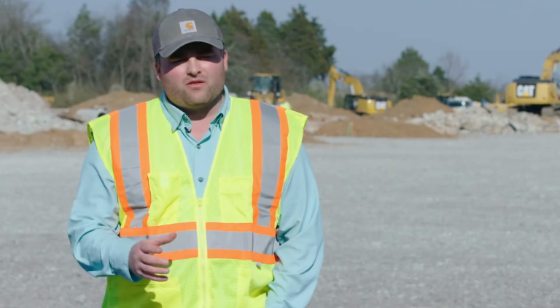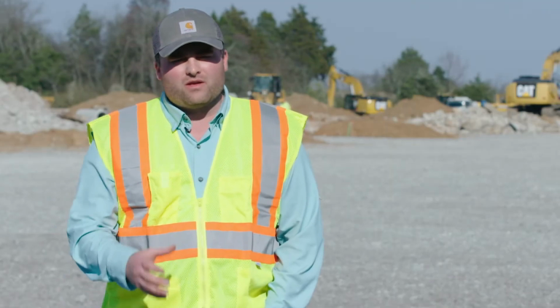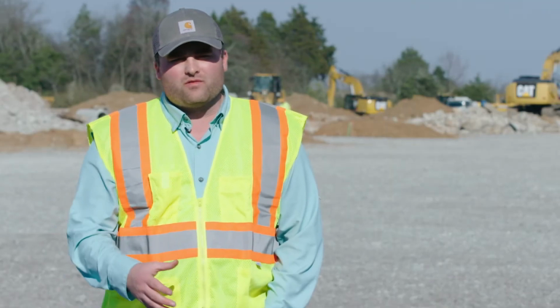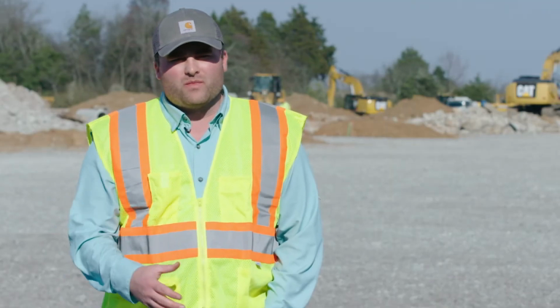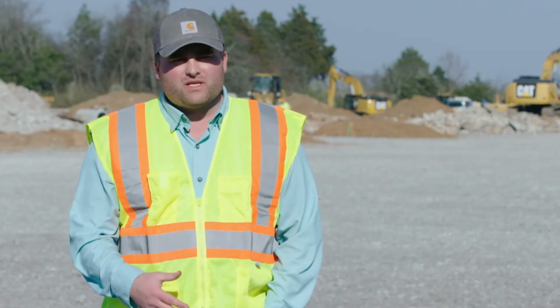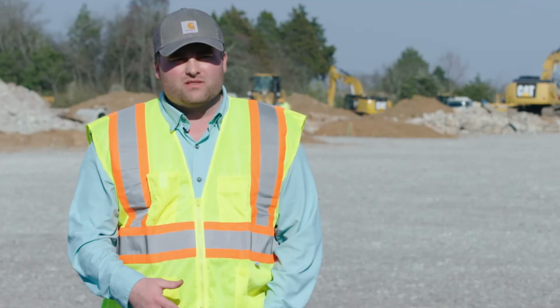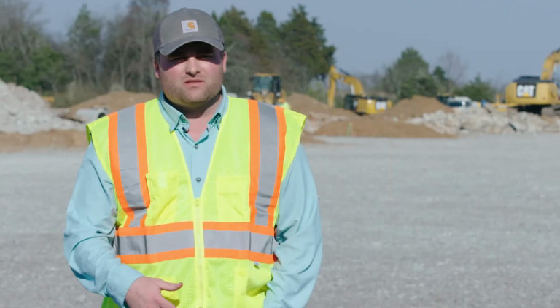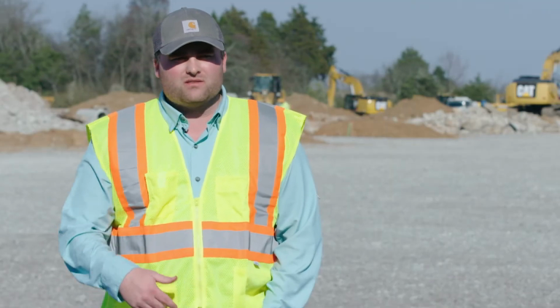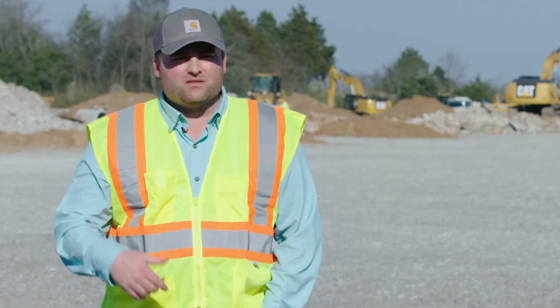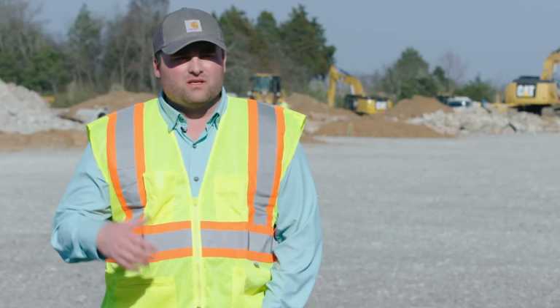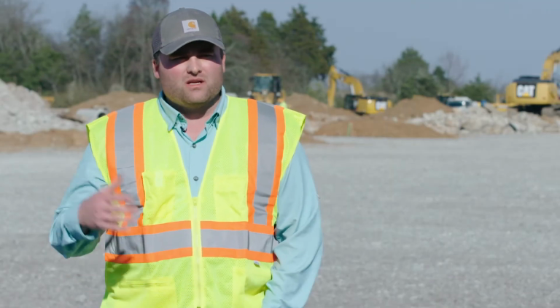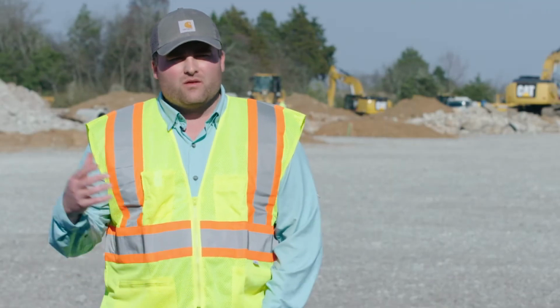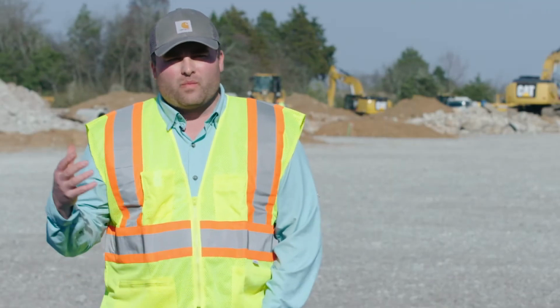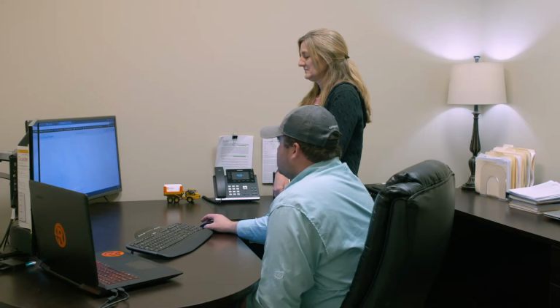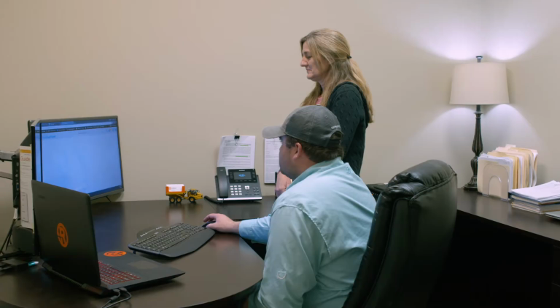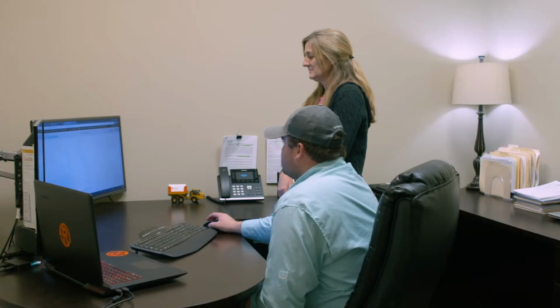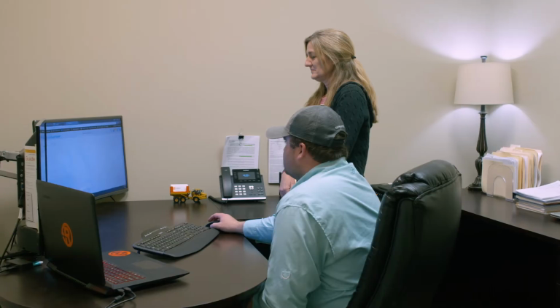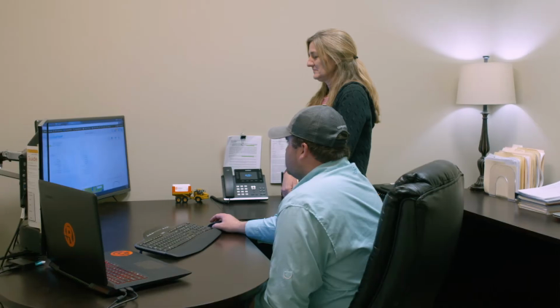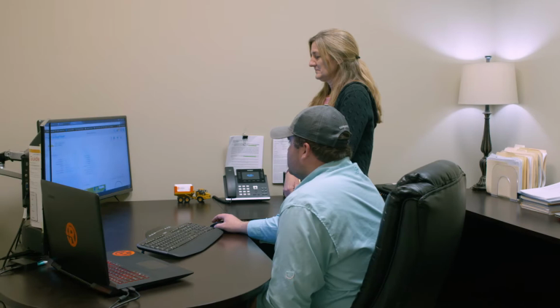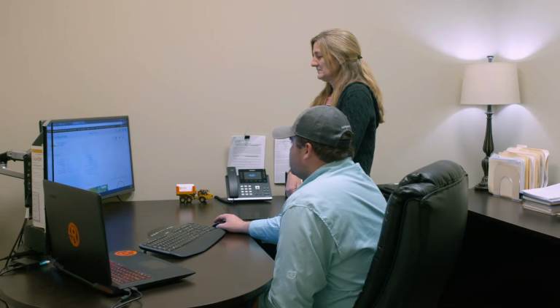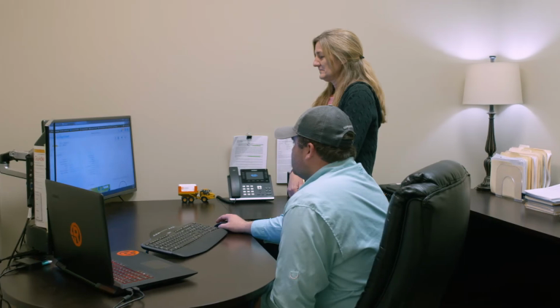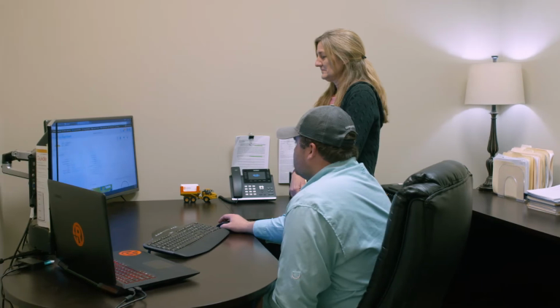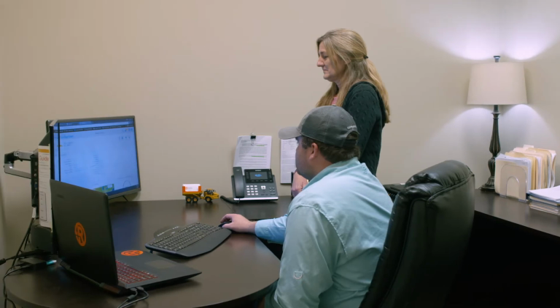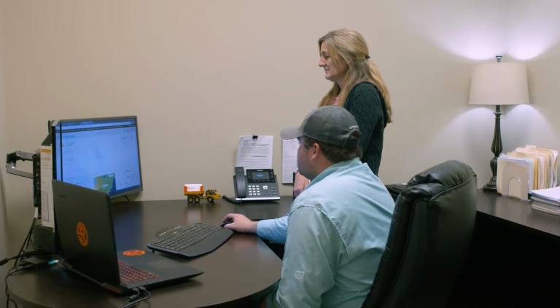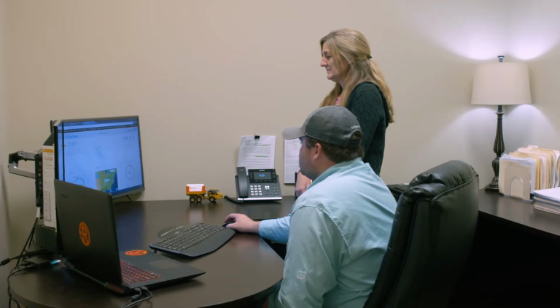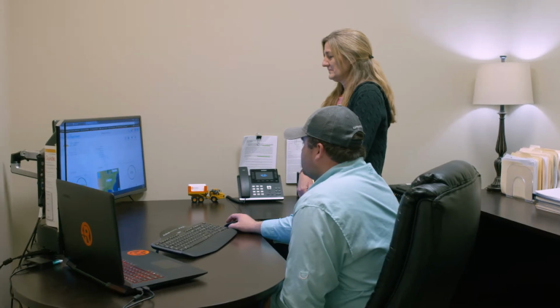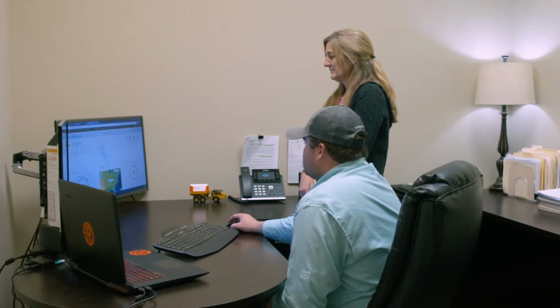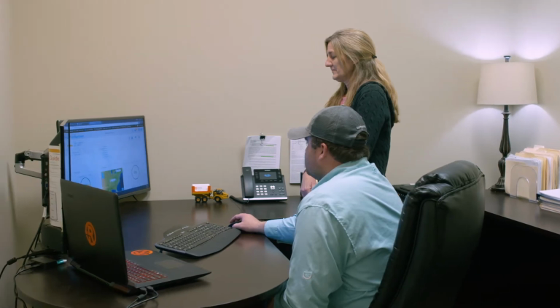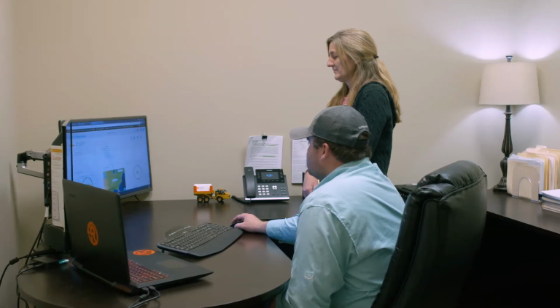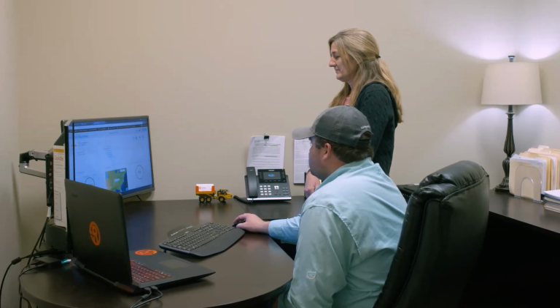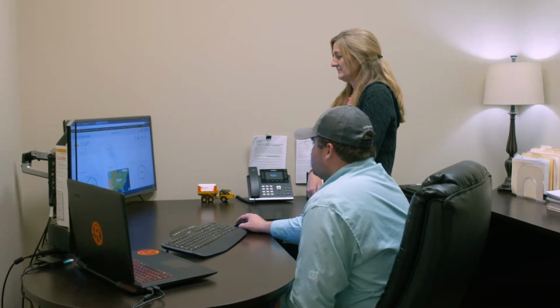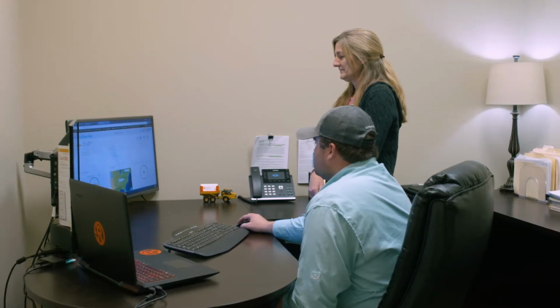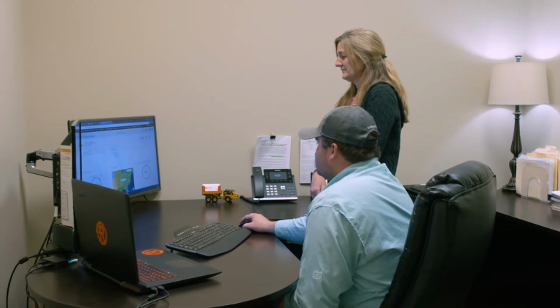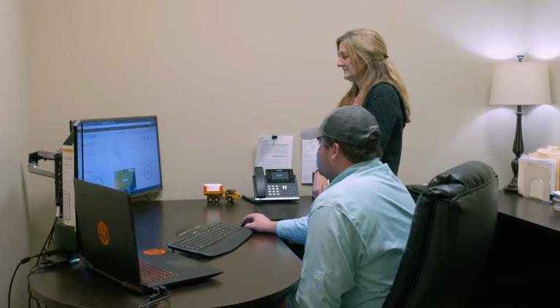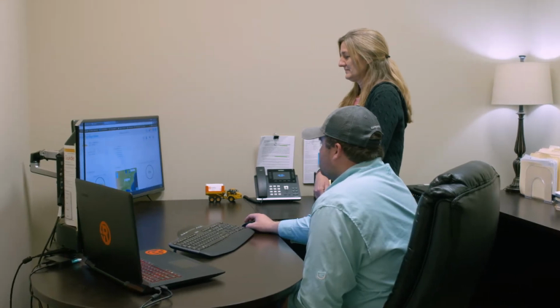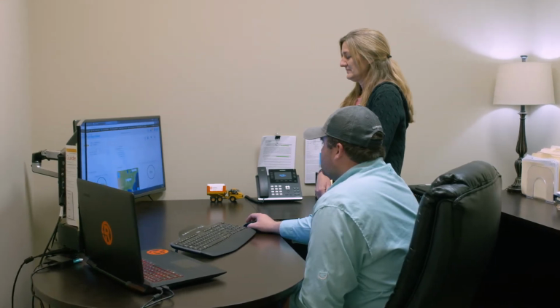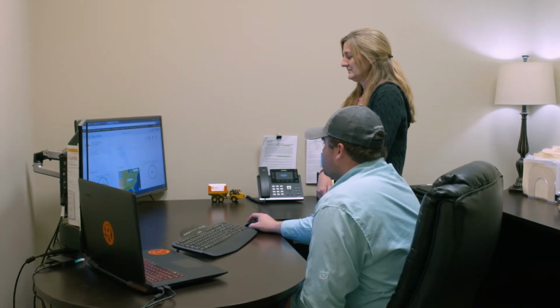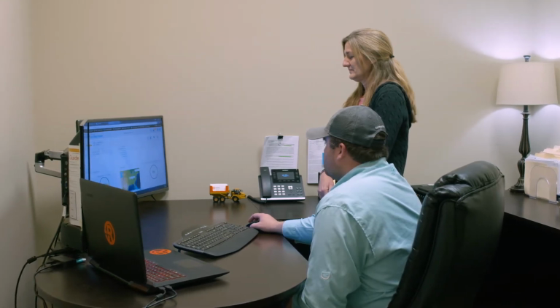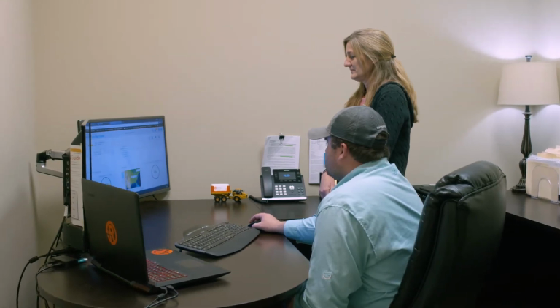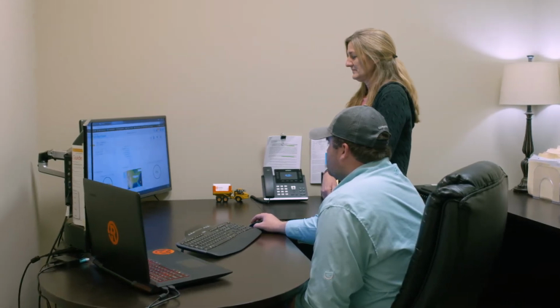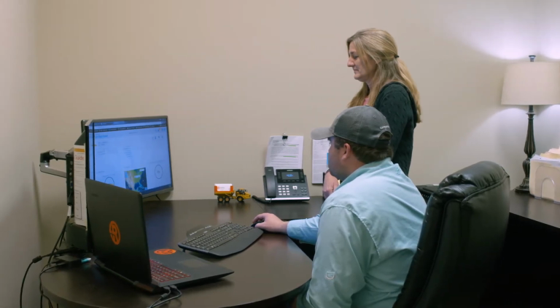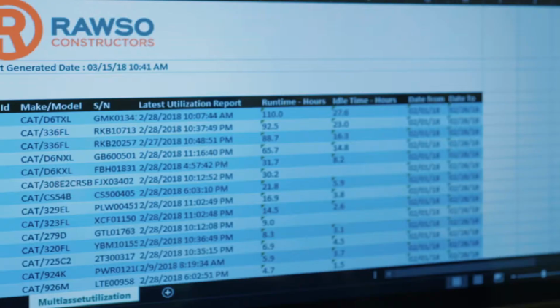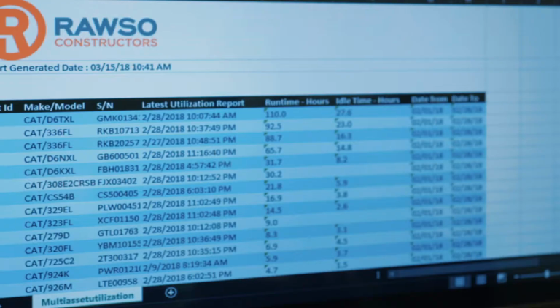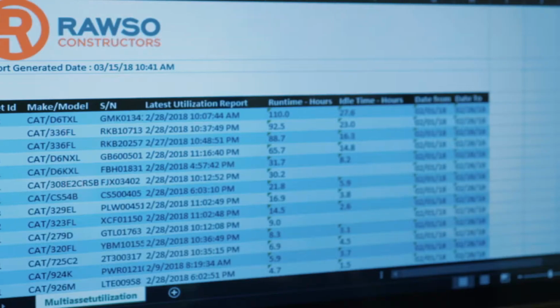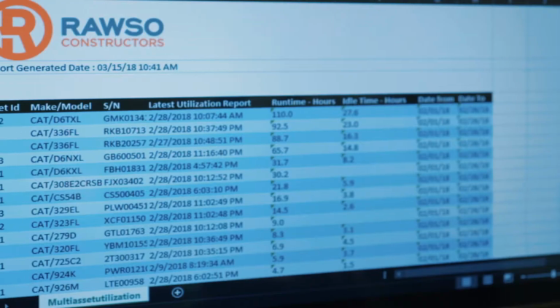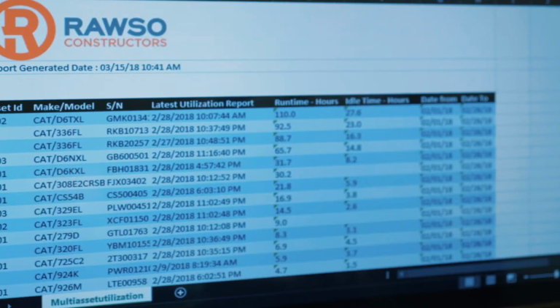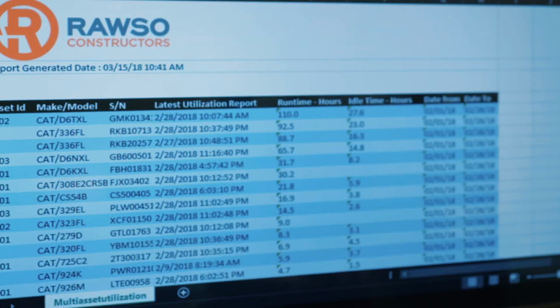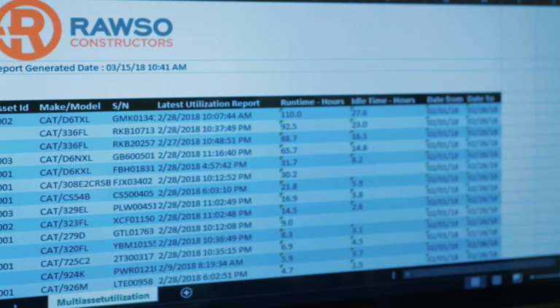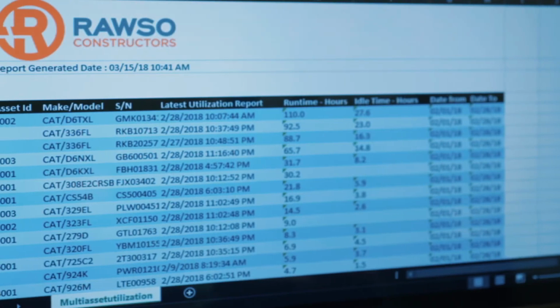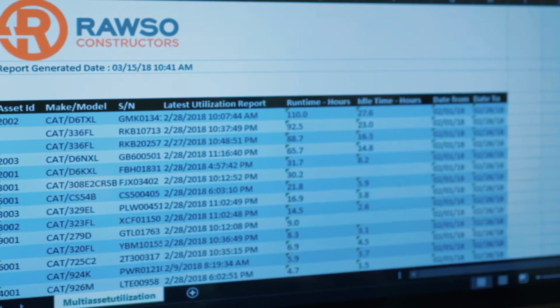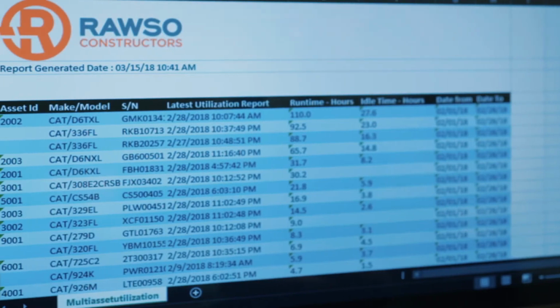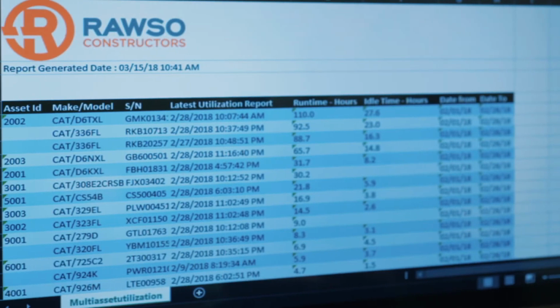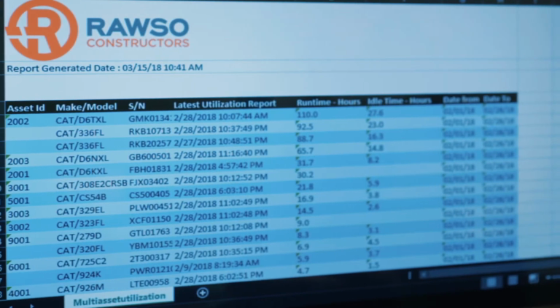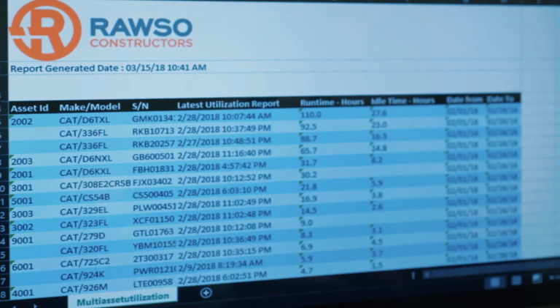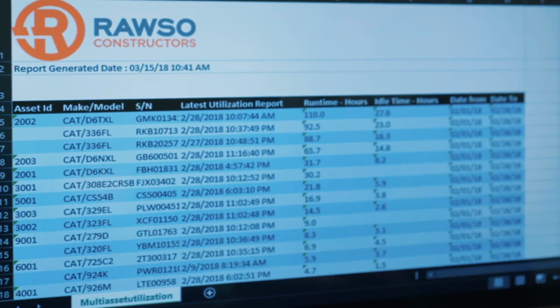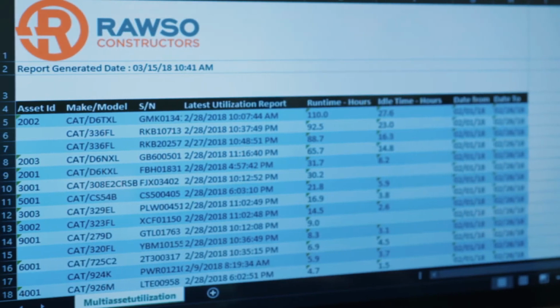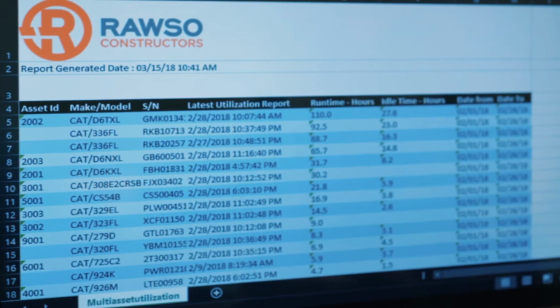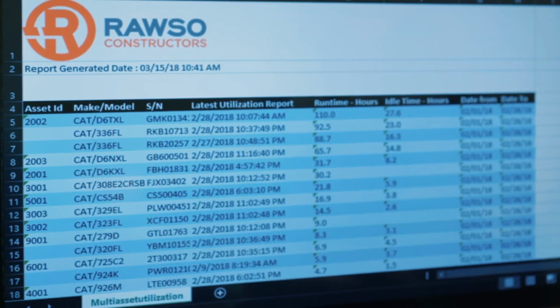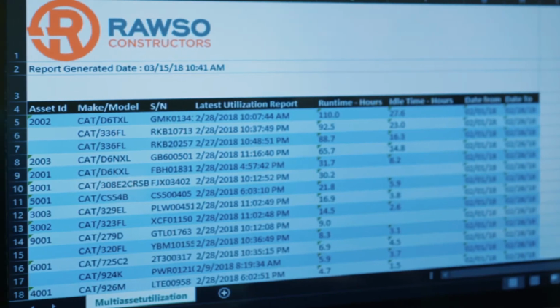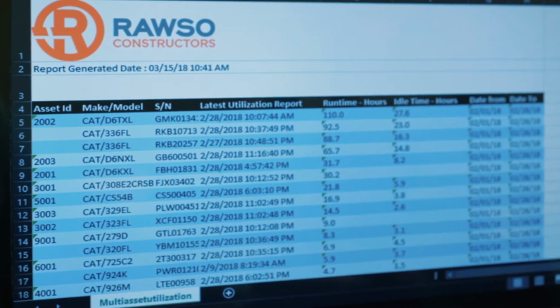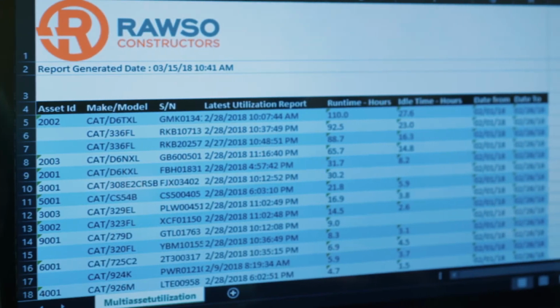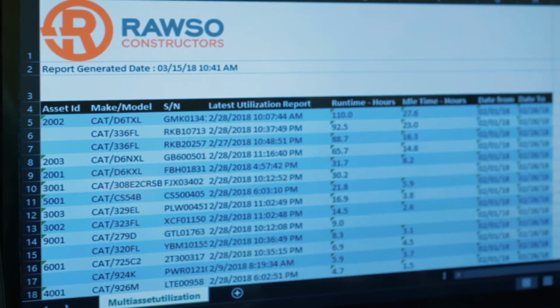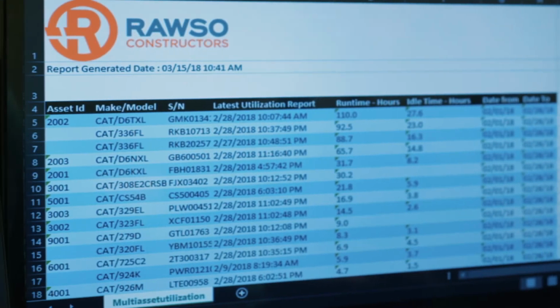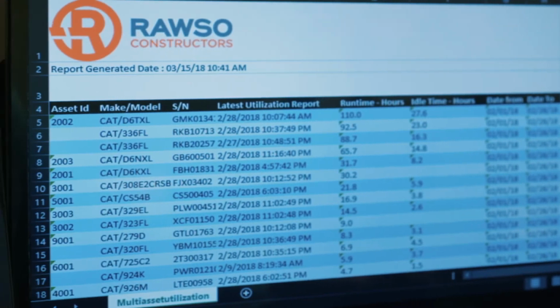All the information's pulled into VisionLink, and within a few clicks, we can see that information any day of the week.